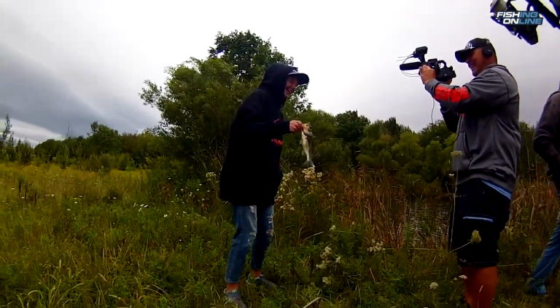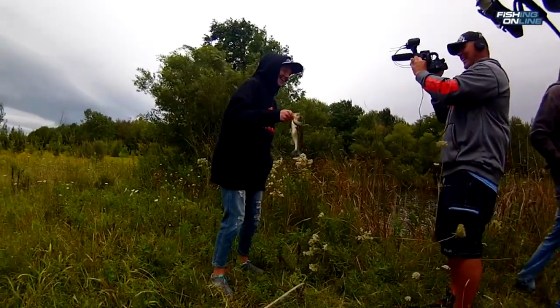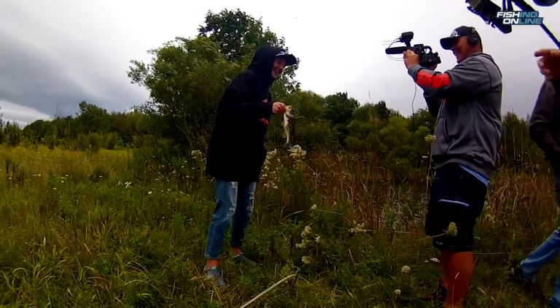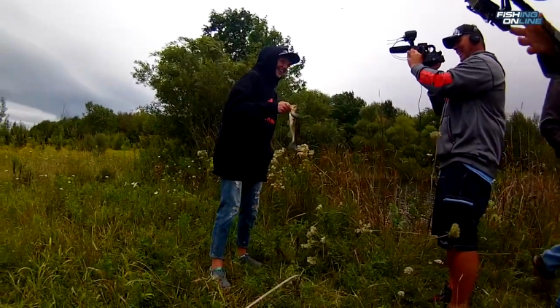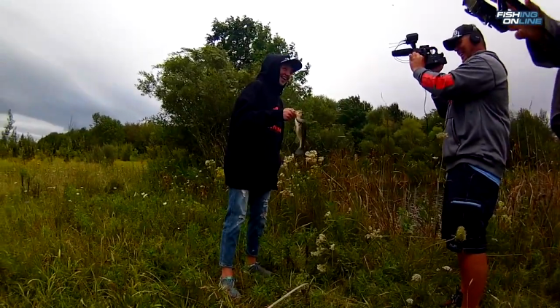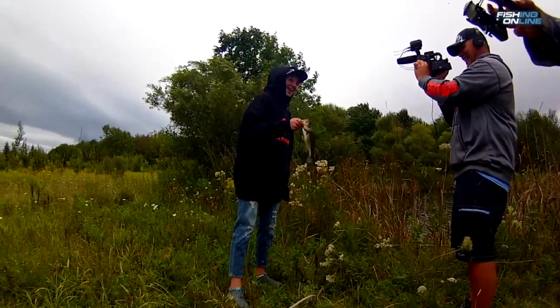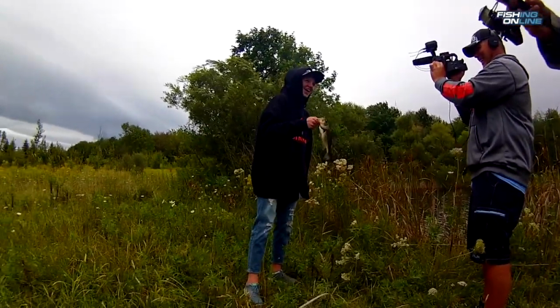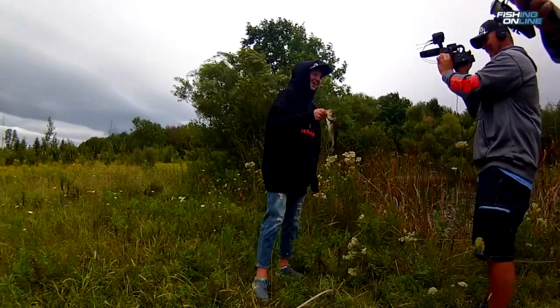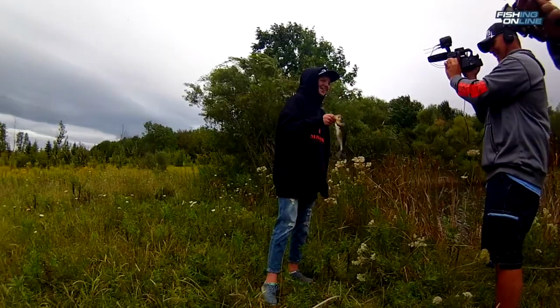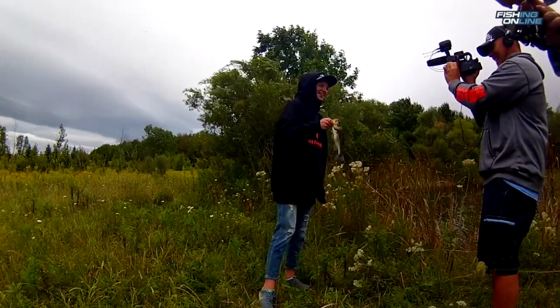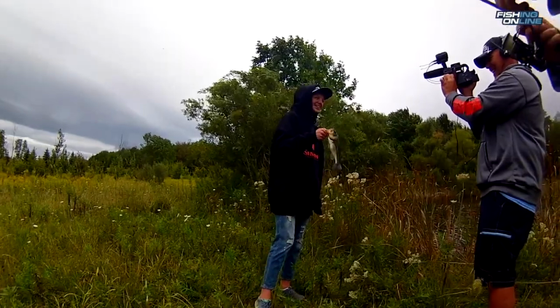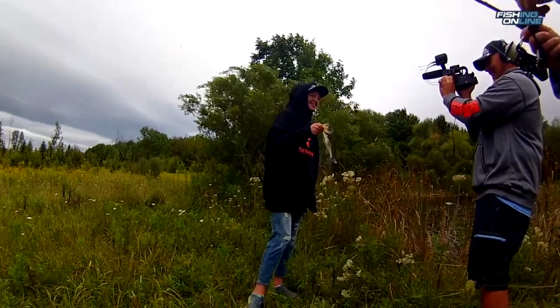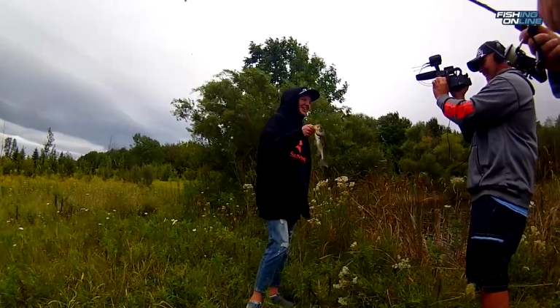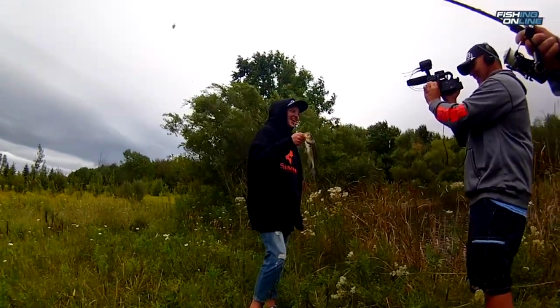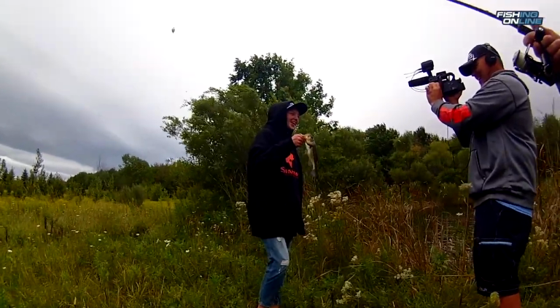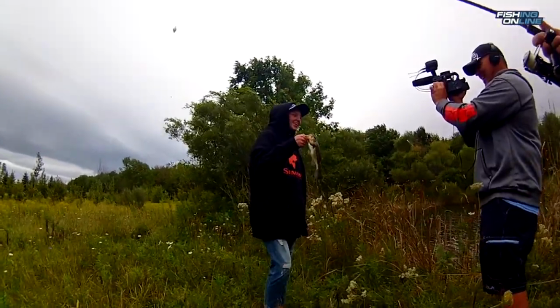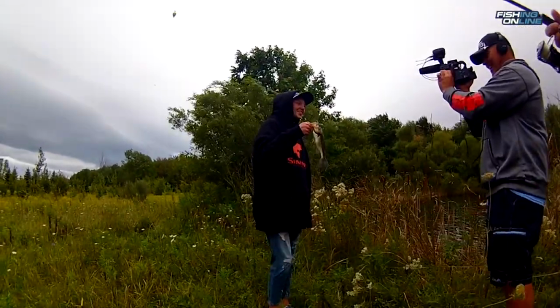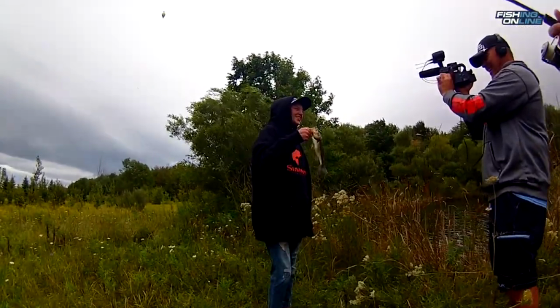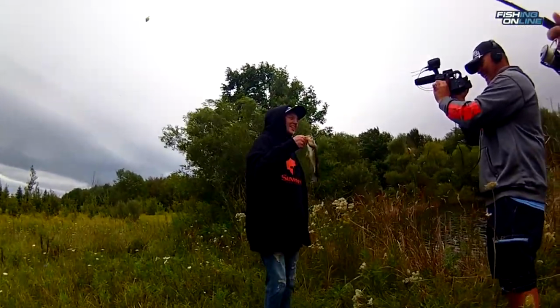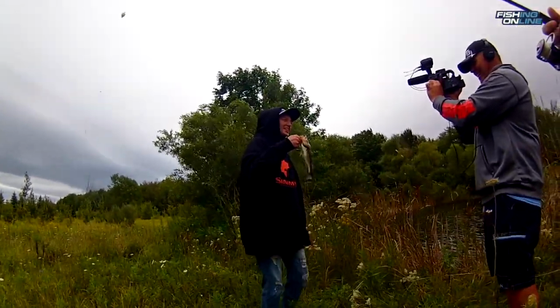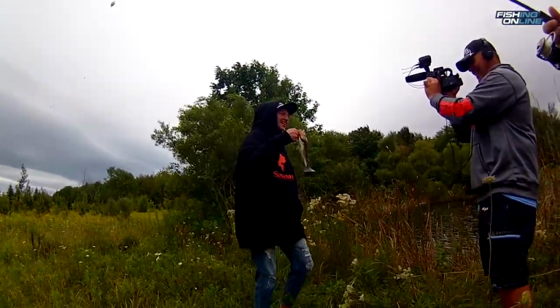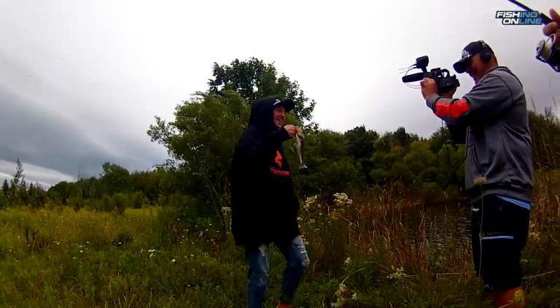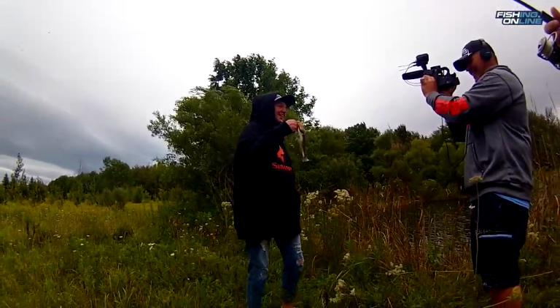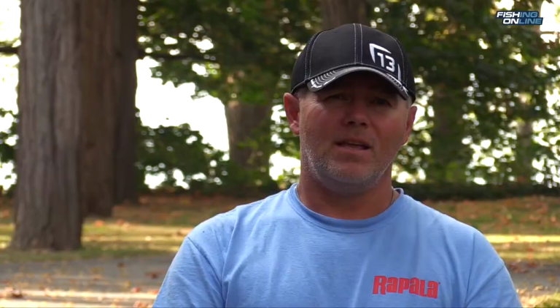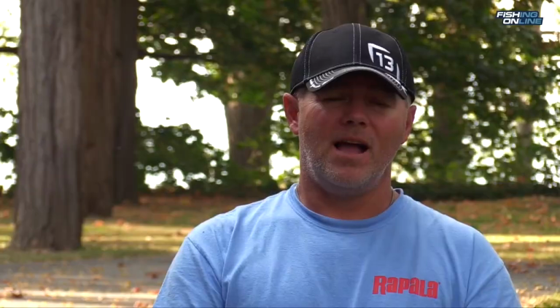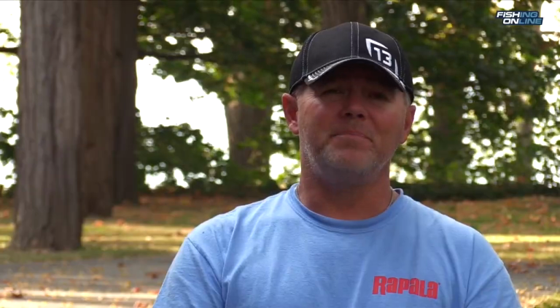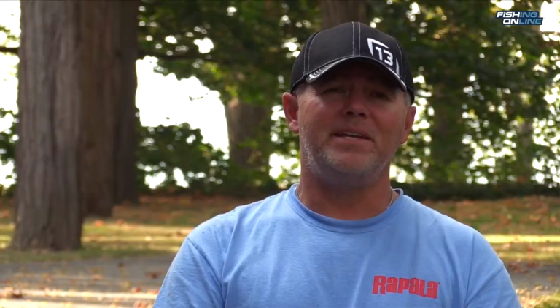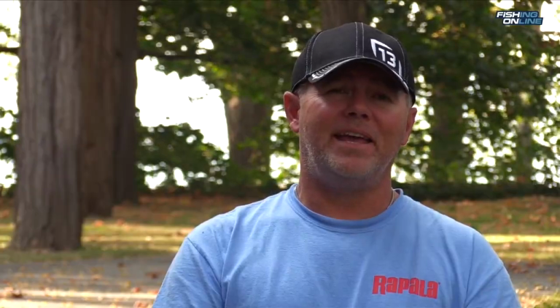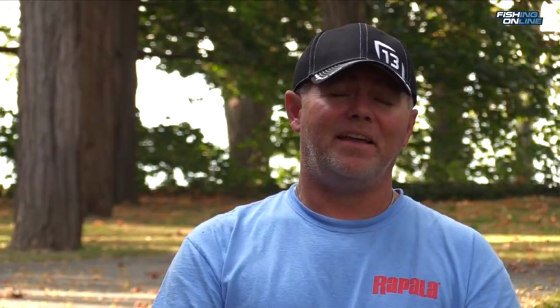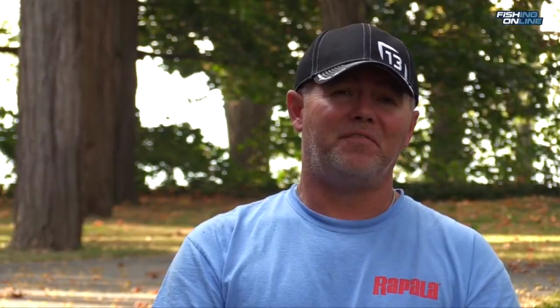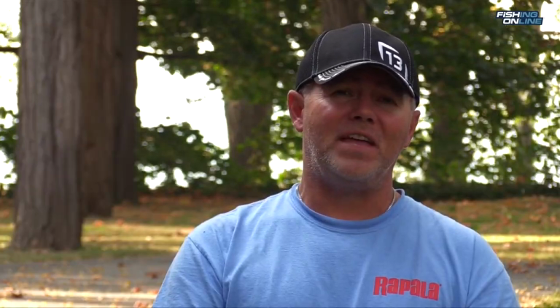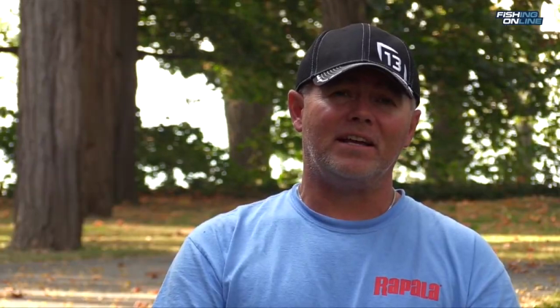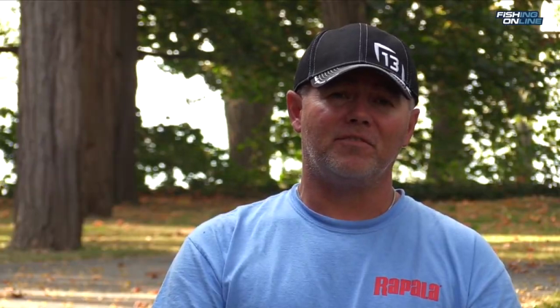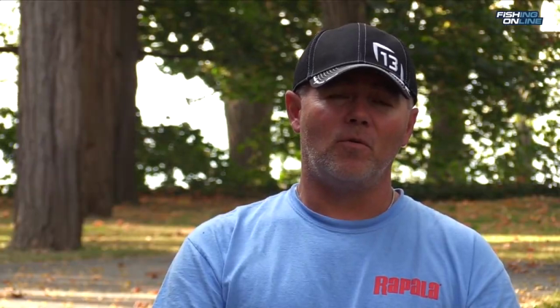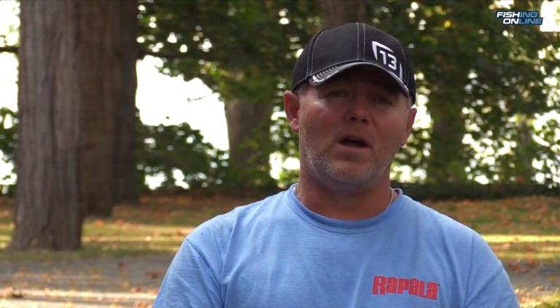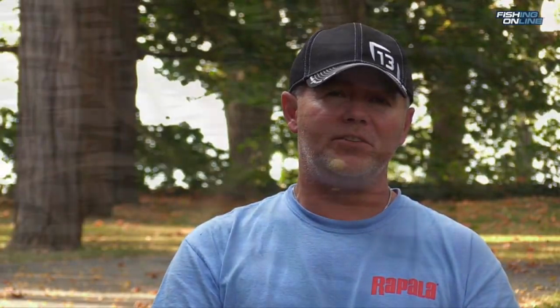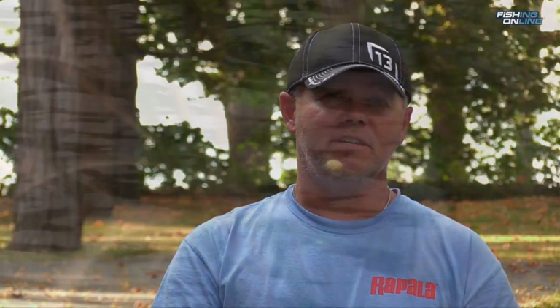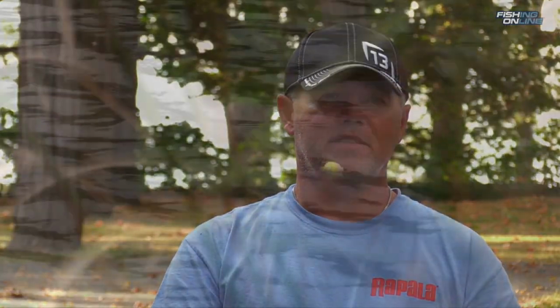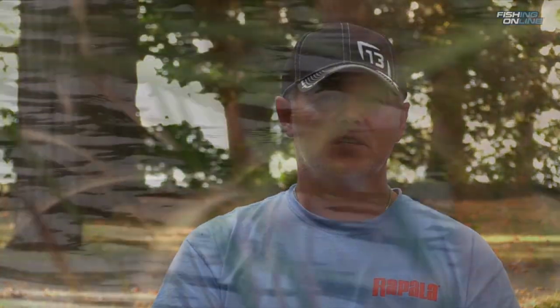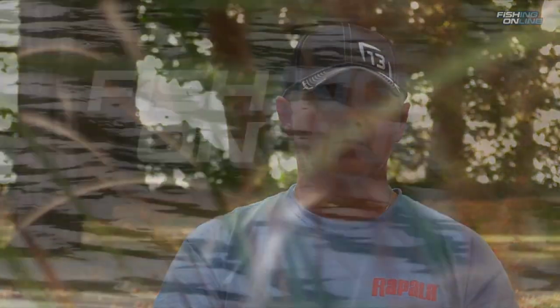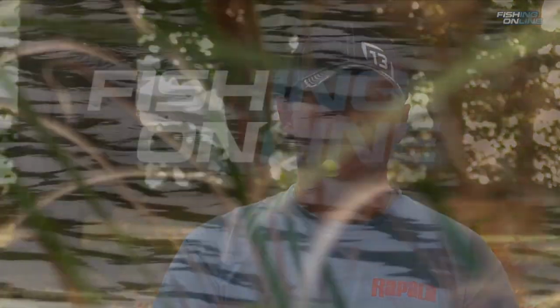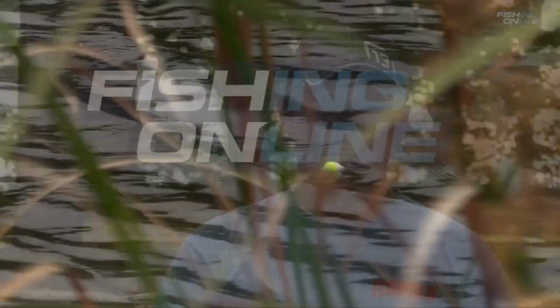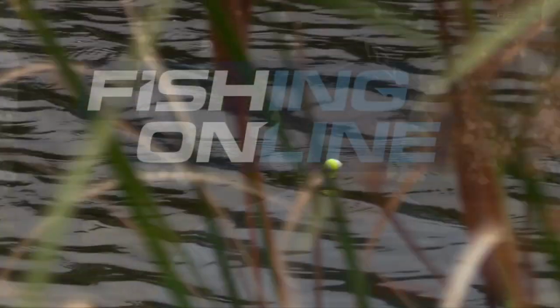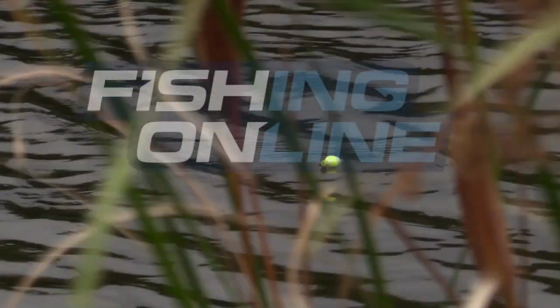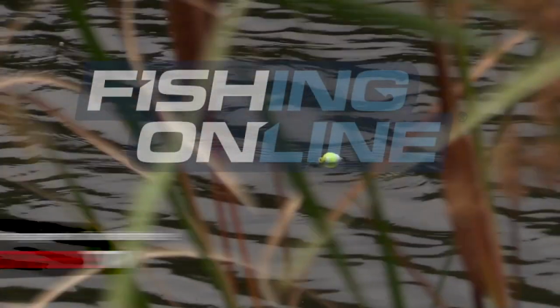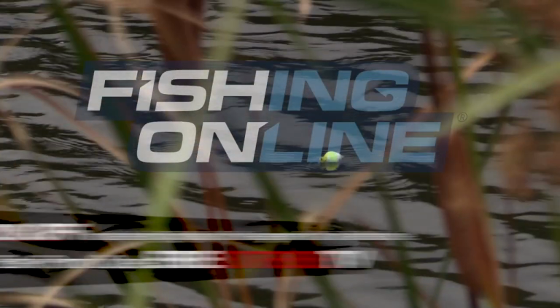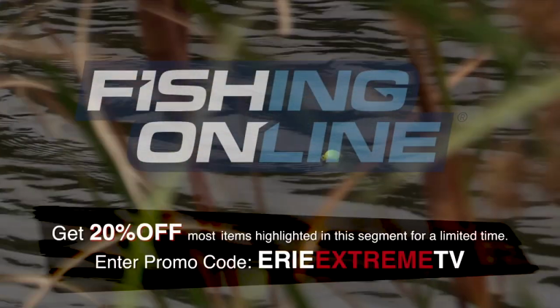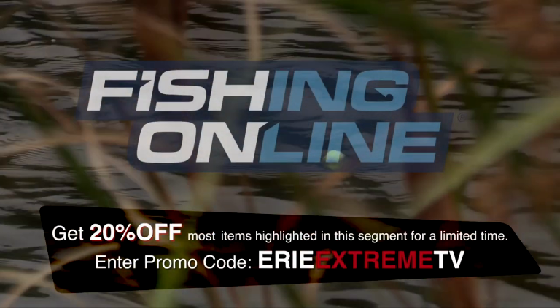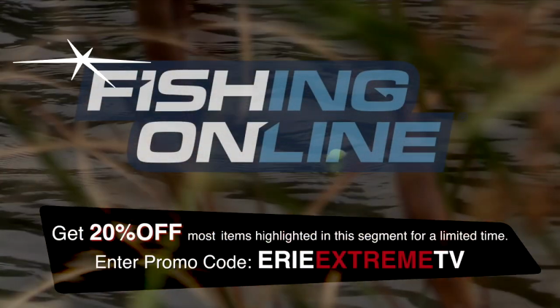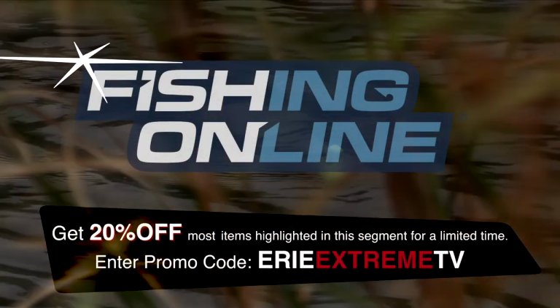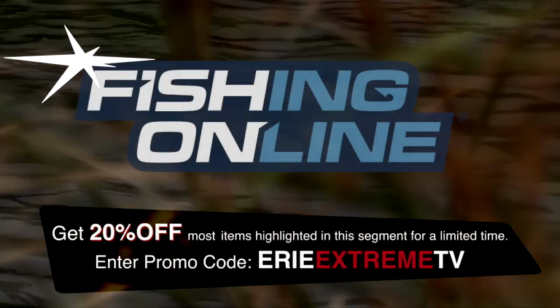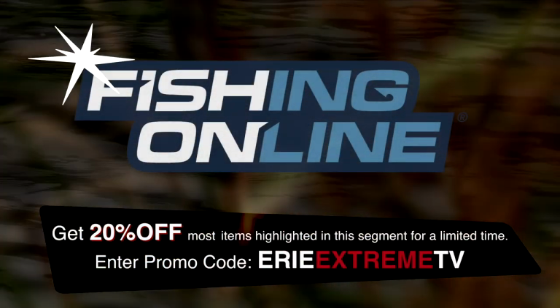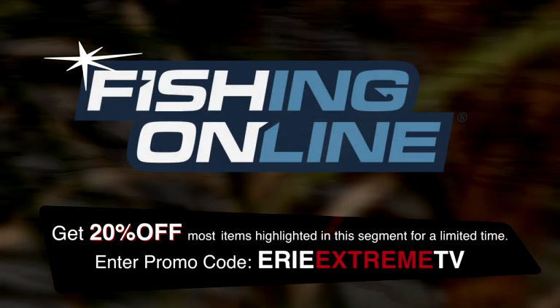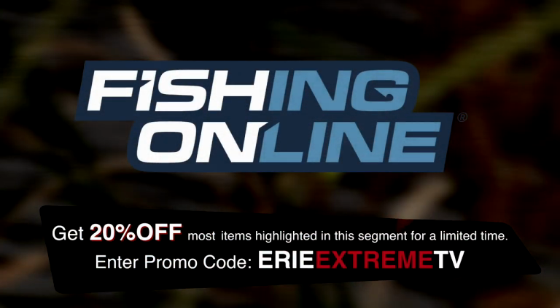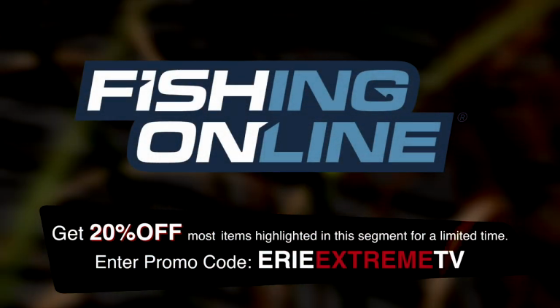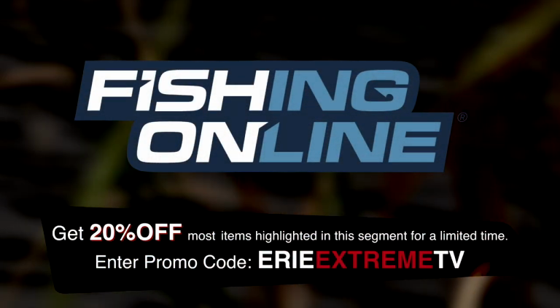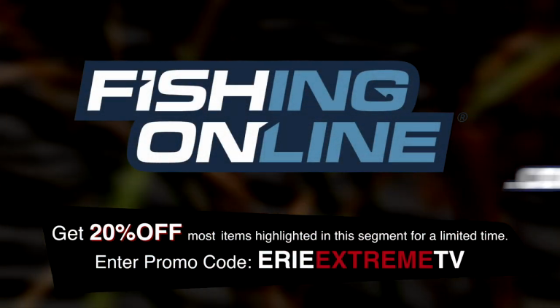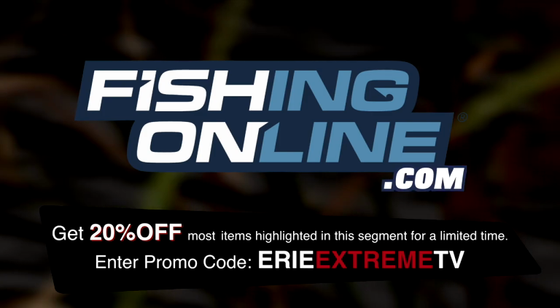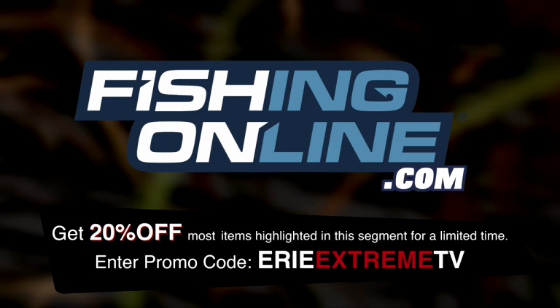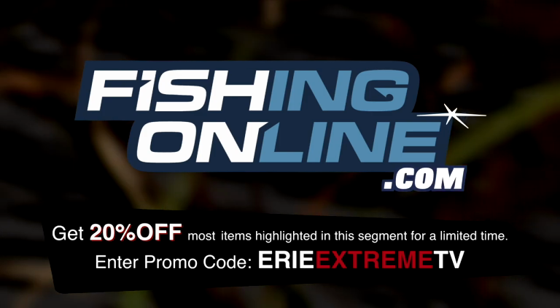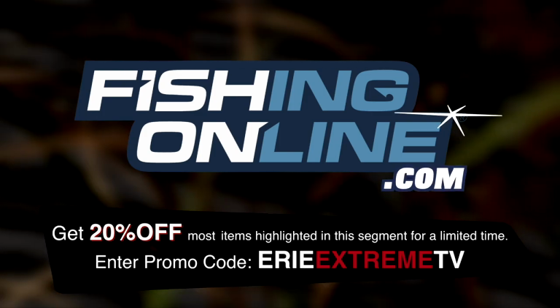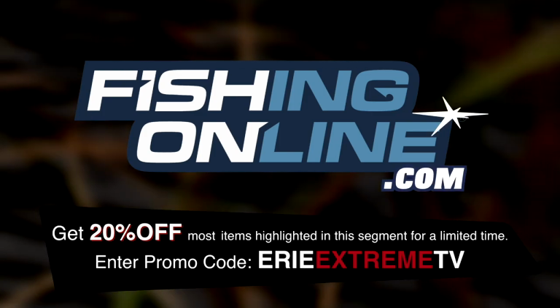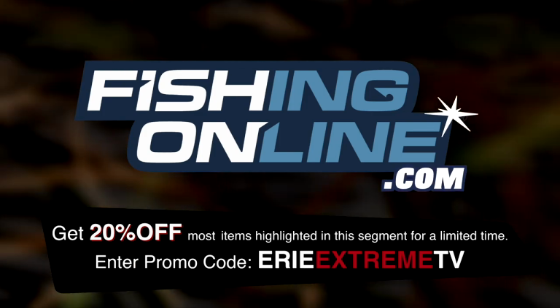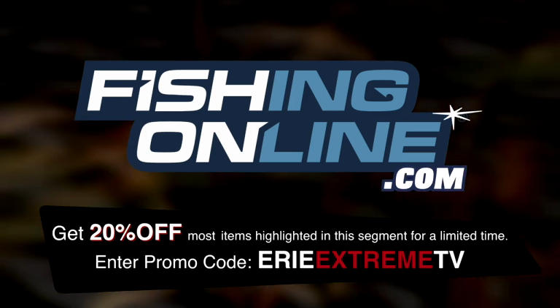Hopefully these tips help you catch more fish. I'm Dave — thanks for watching this week's fishingonline.com in-depth look.